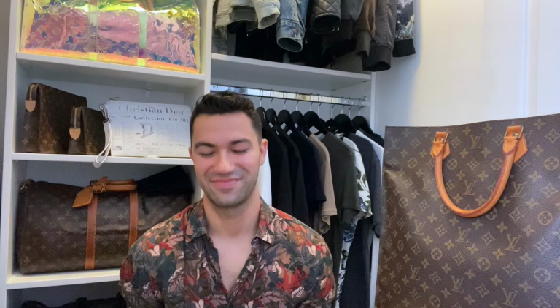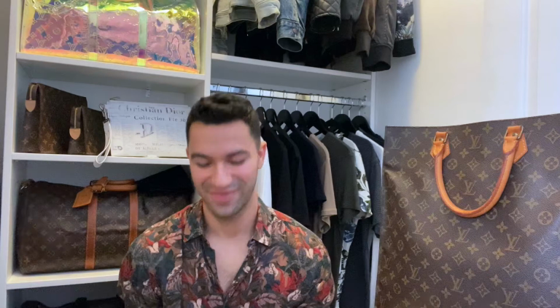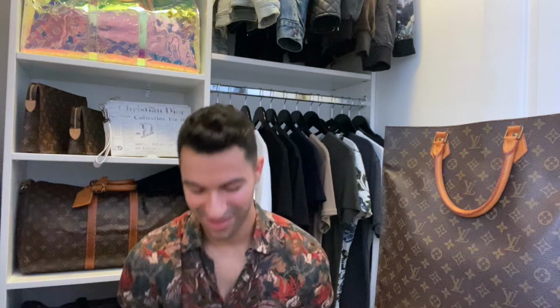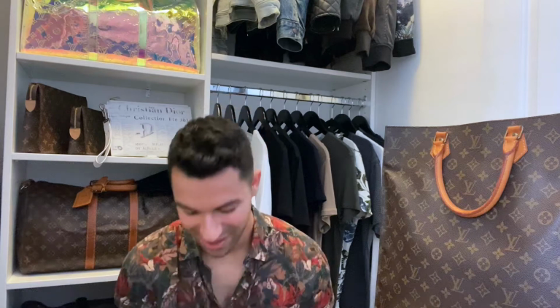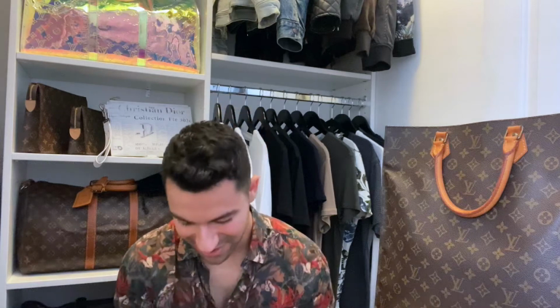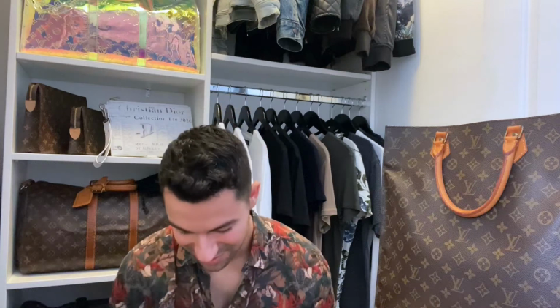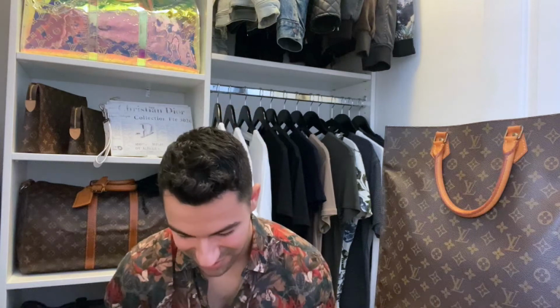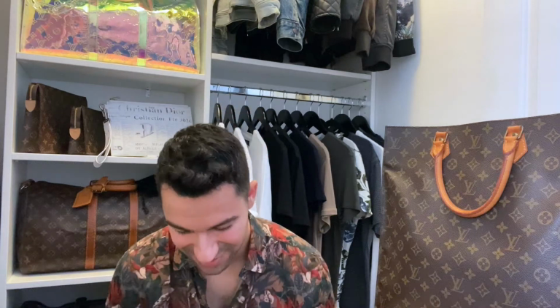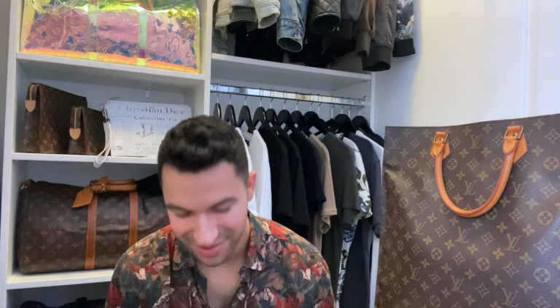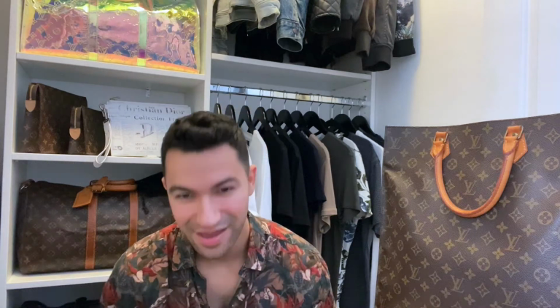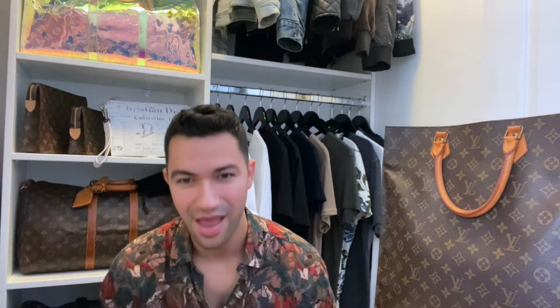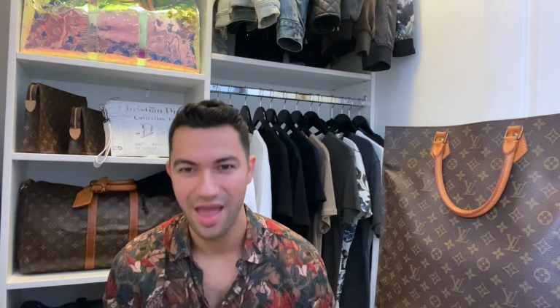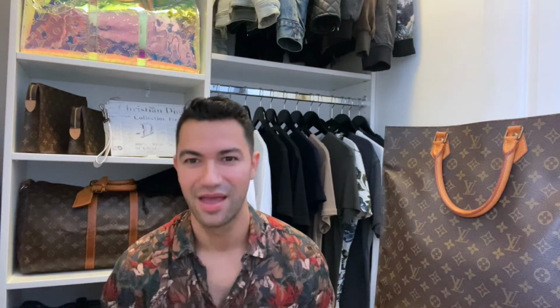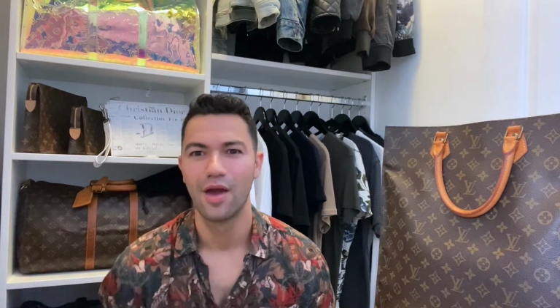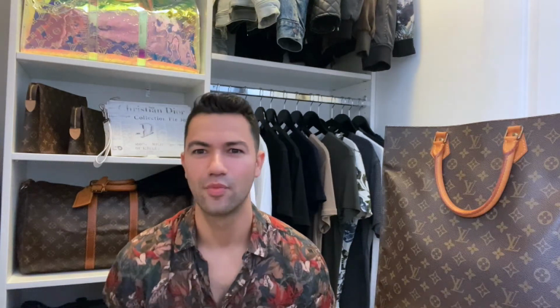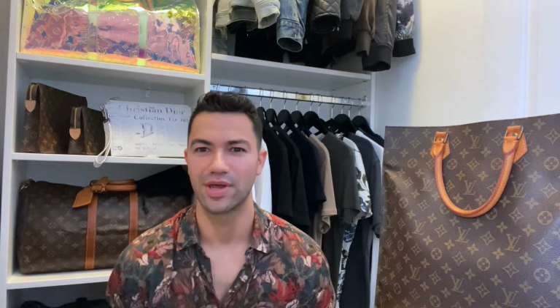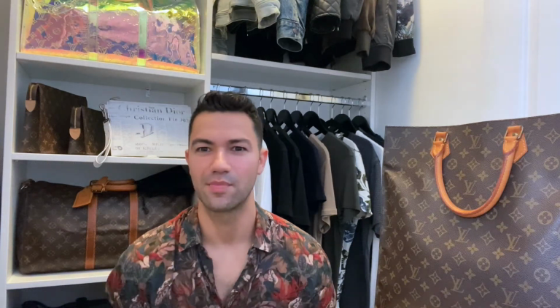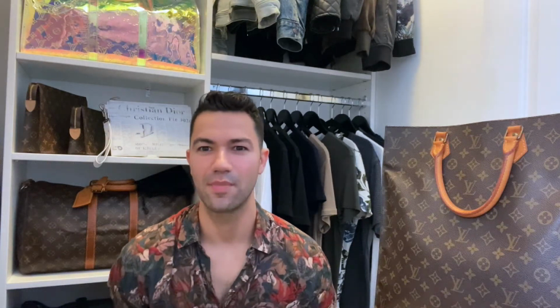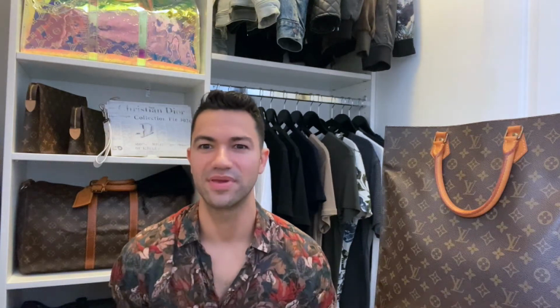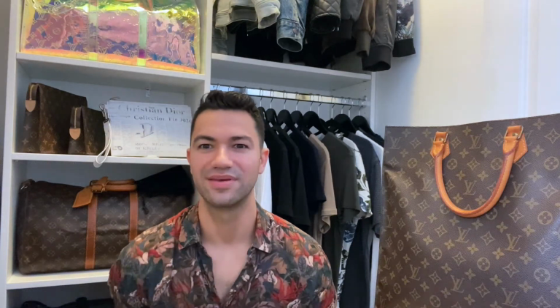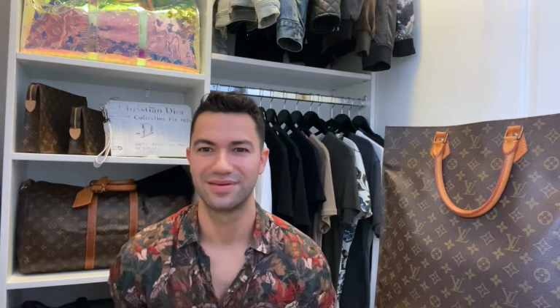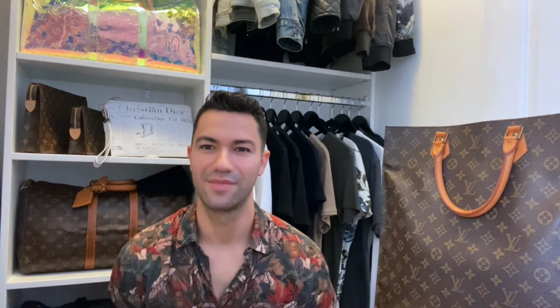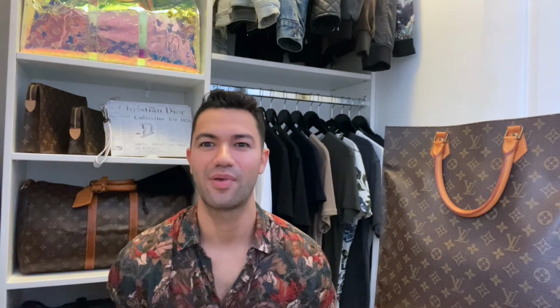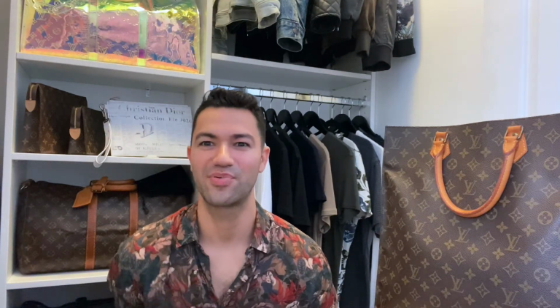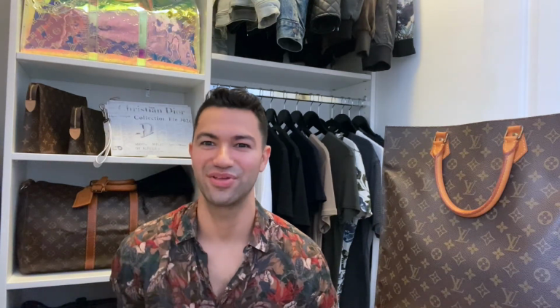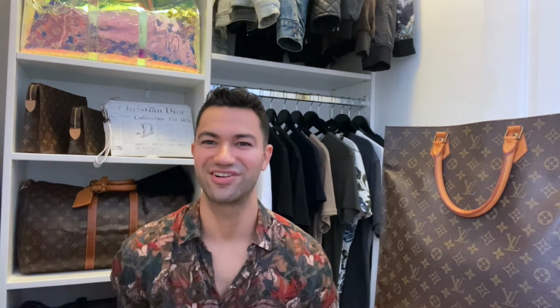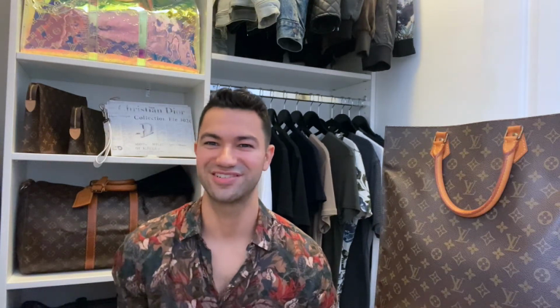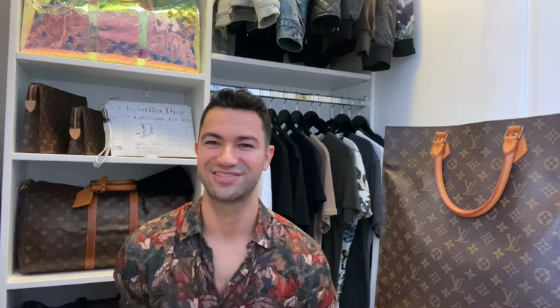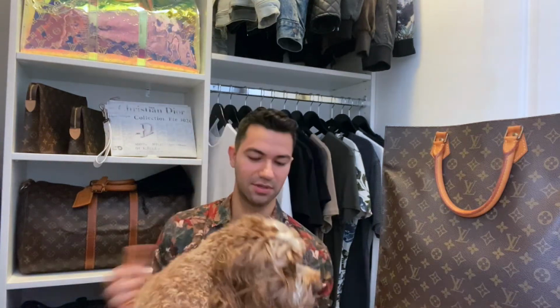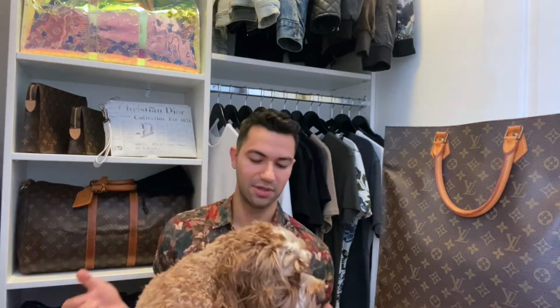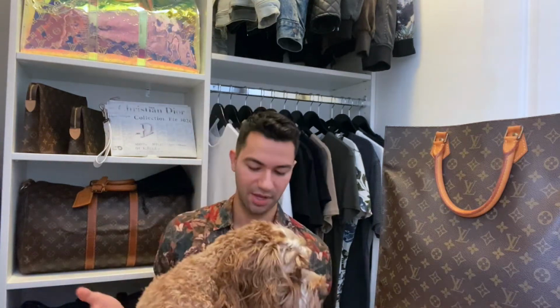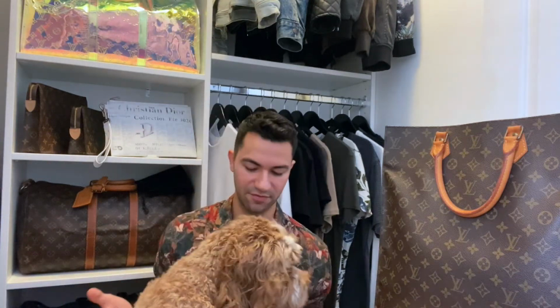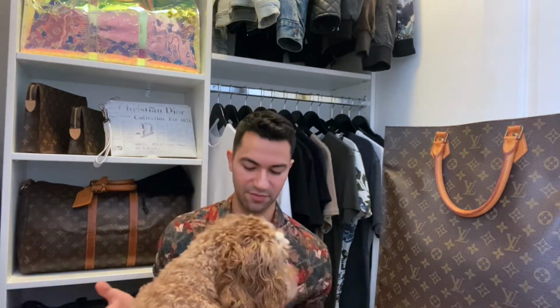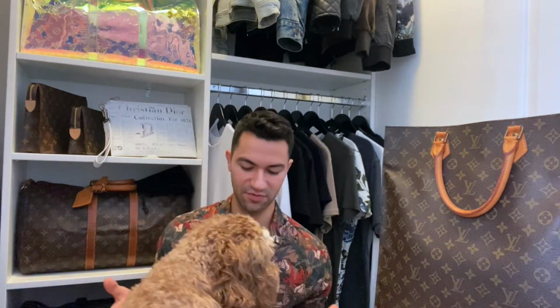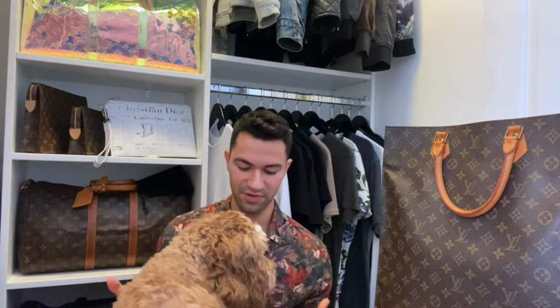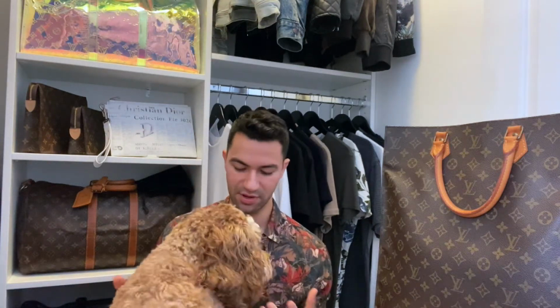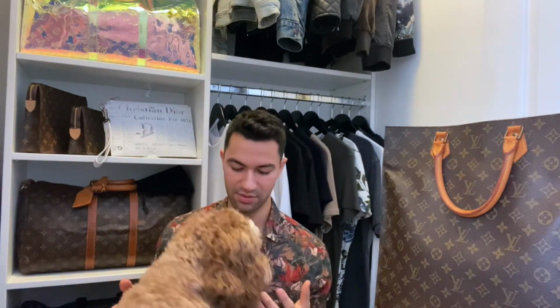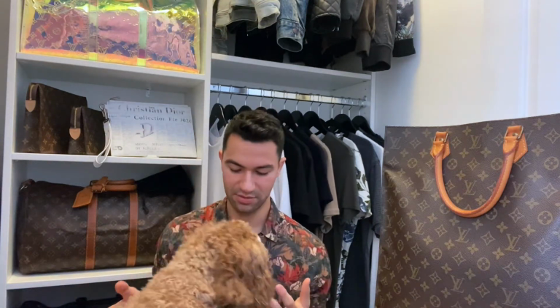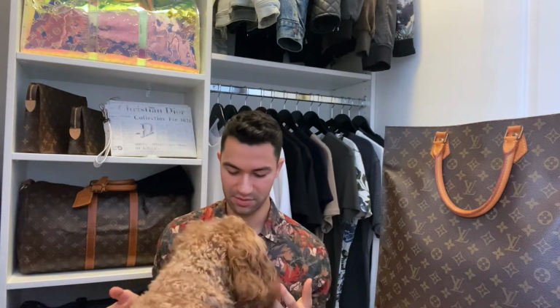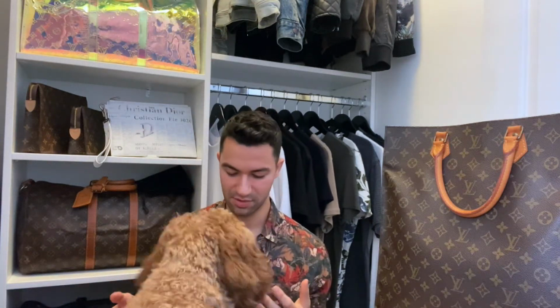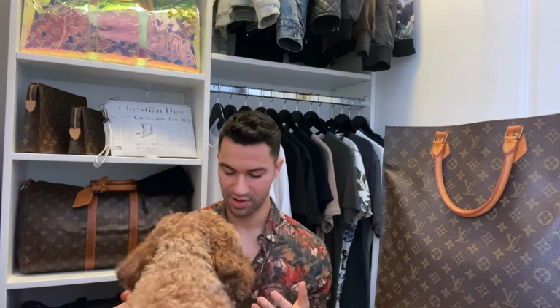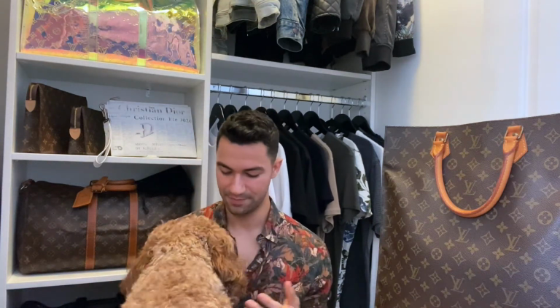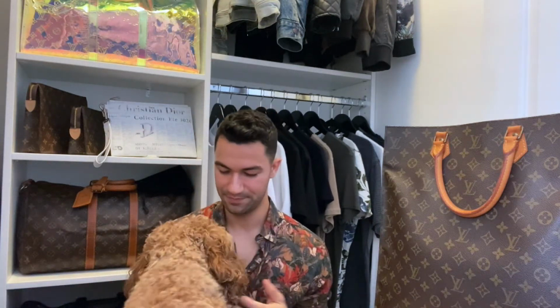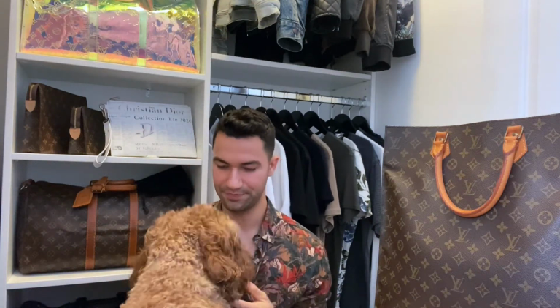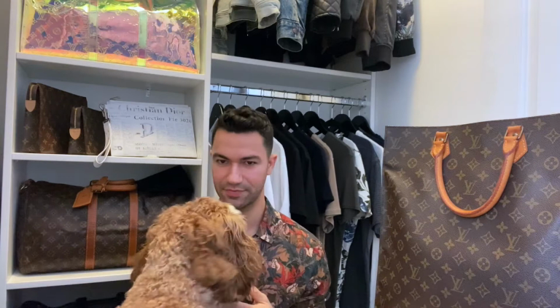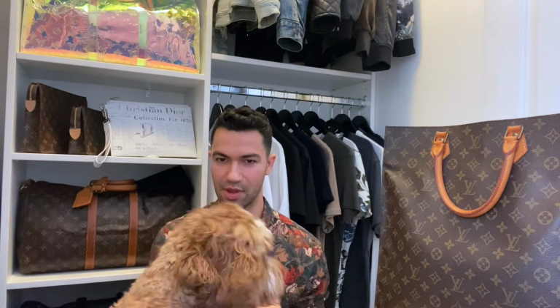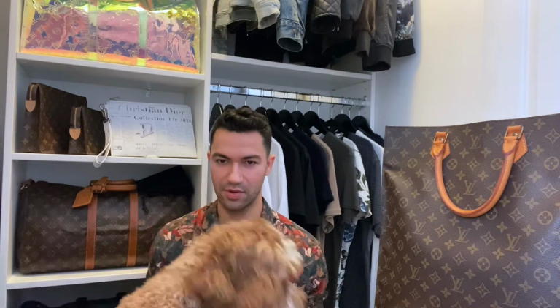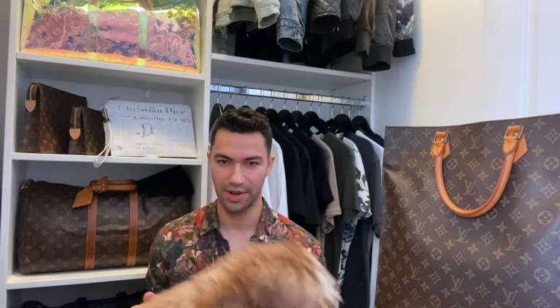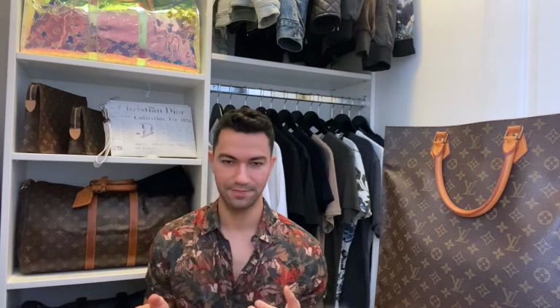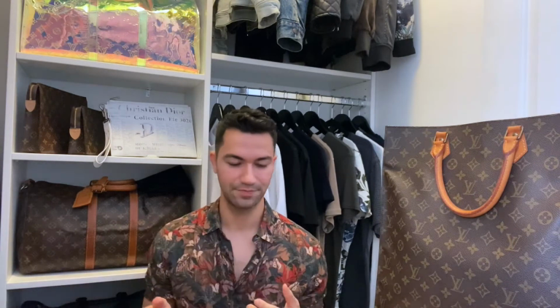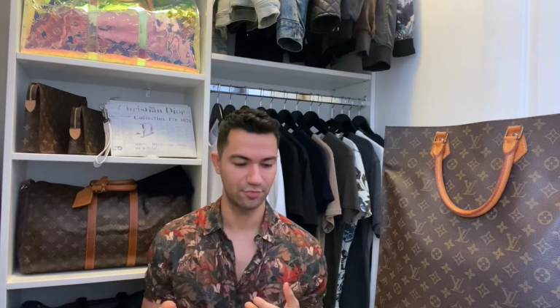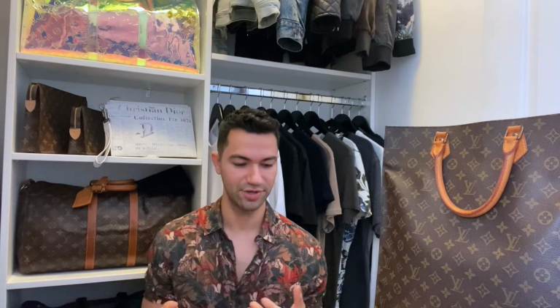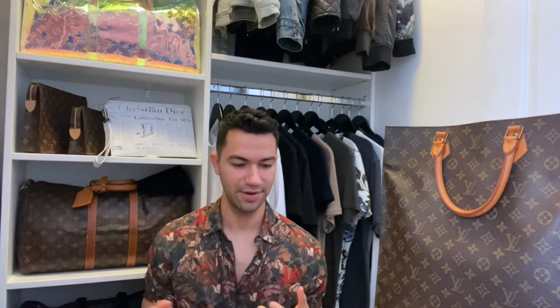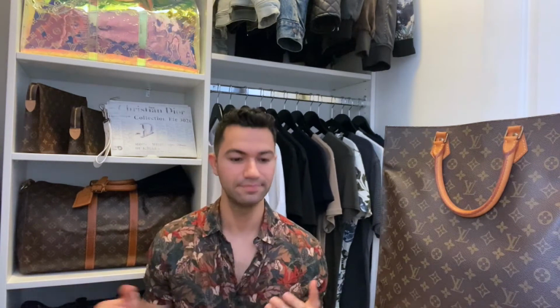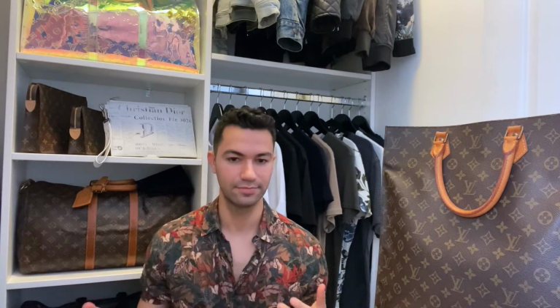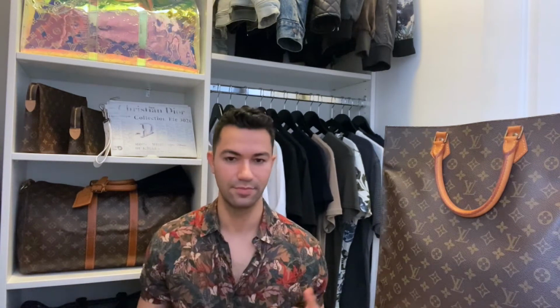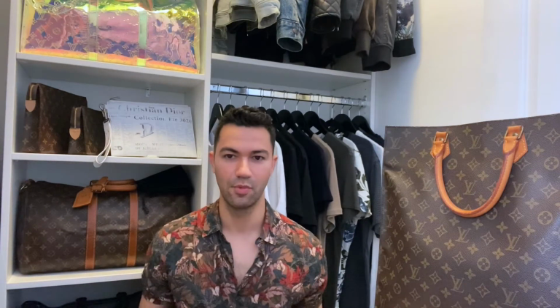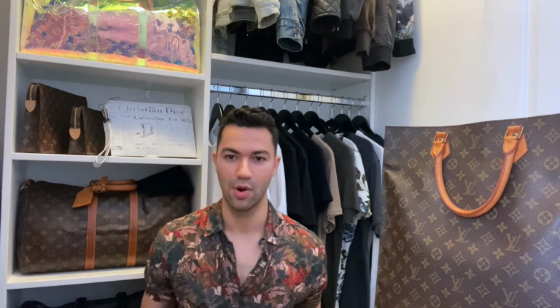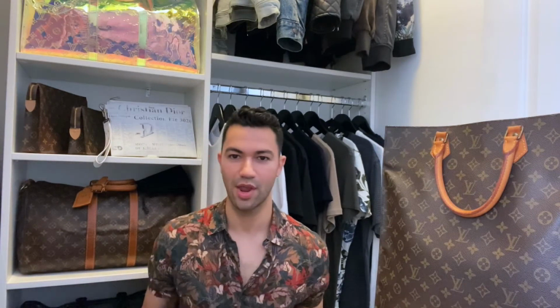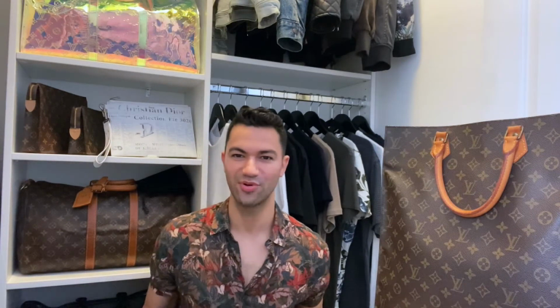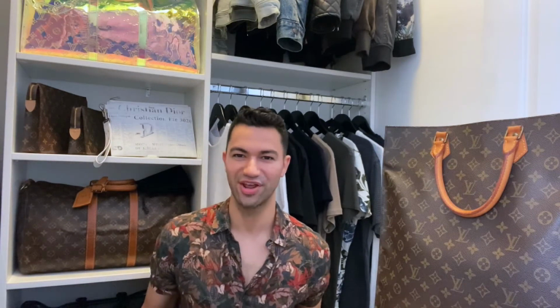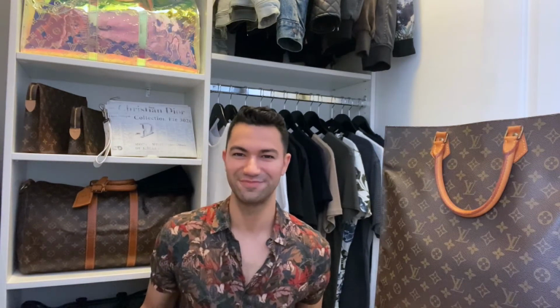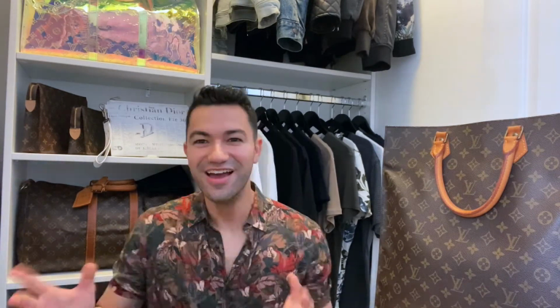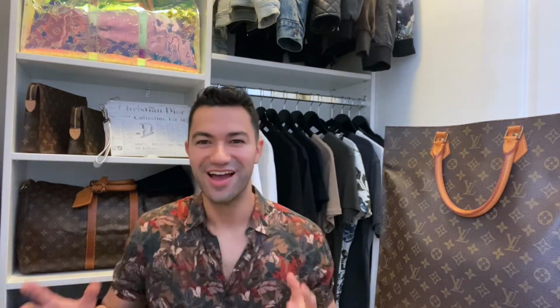Hi, we got a puppy! Puppy alert. I gotta film a video. Okay, okay, we're done. Hi.